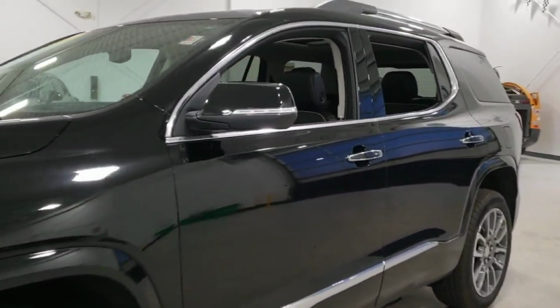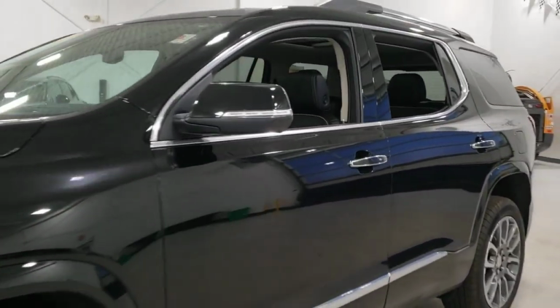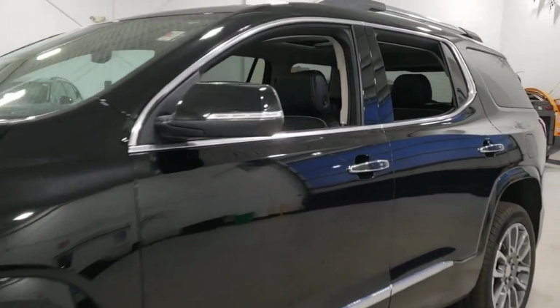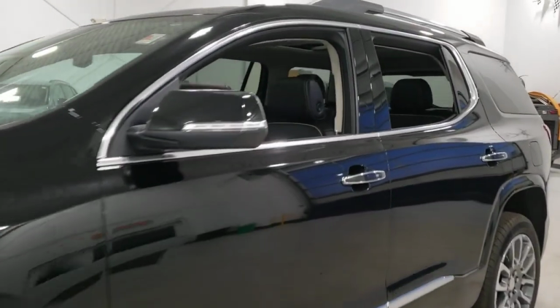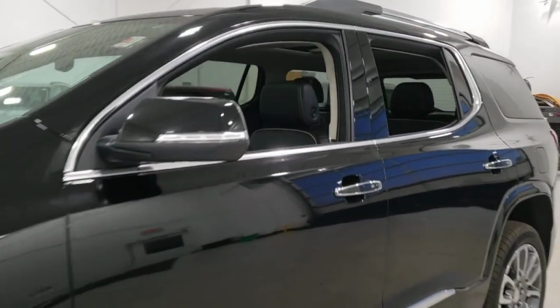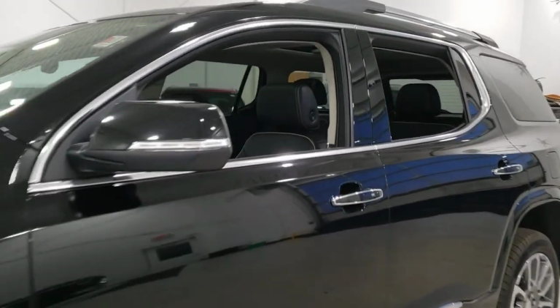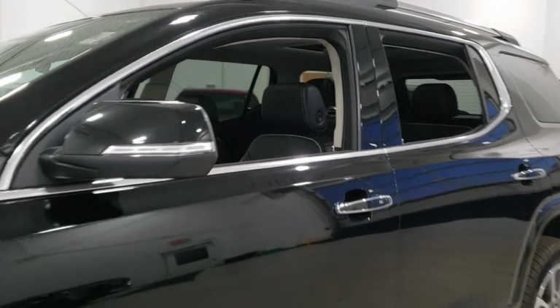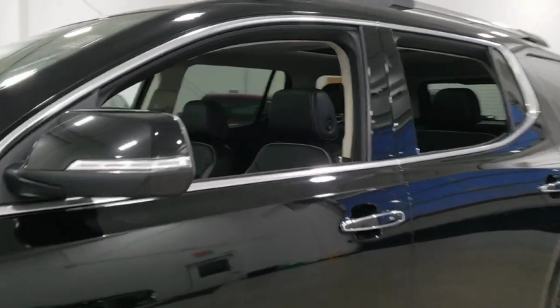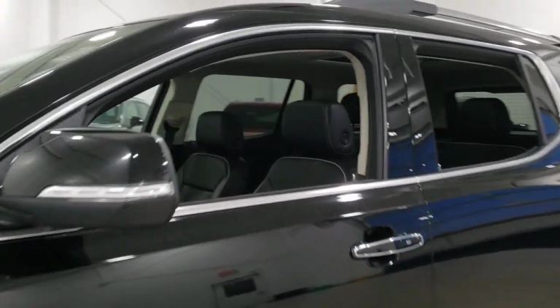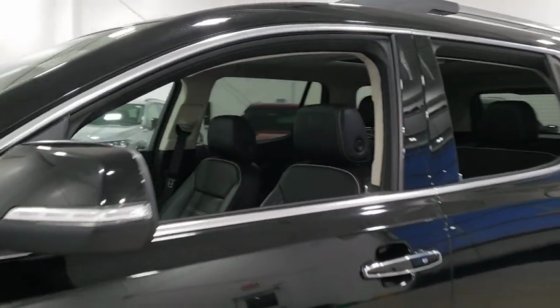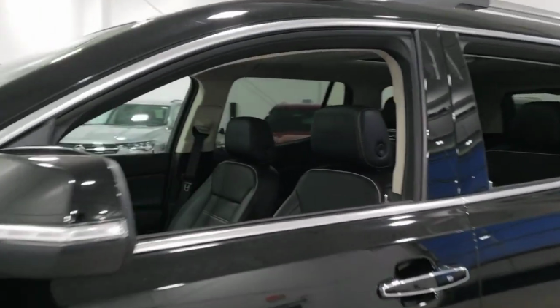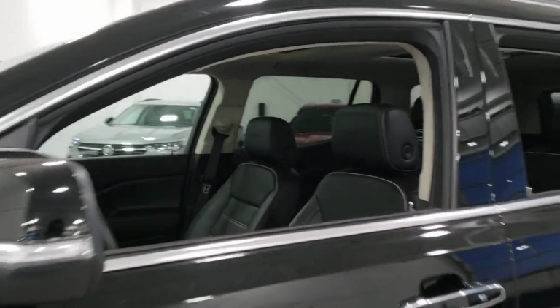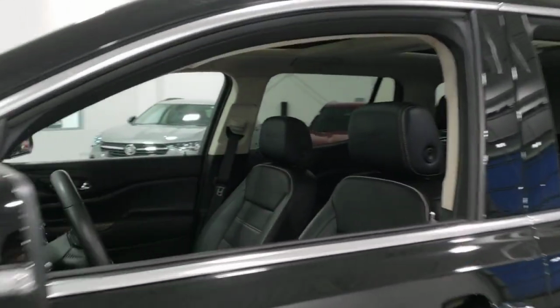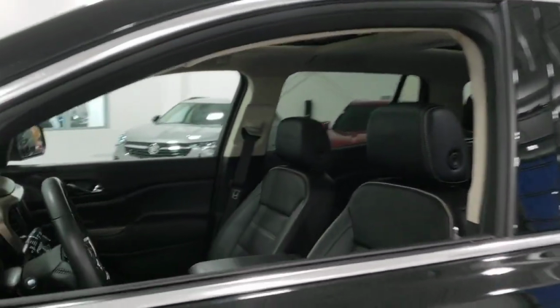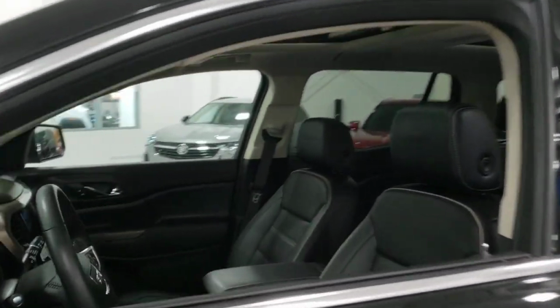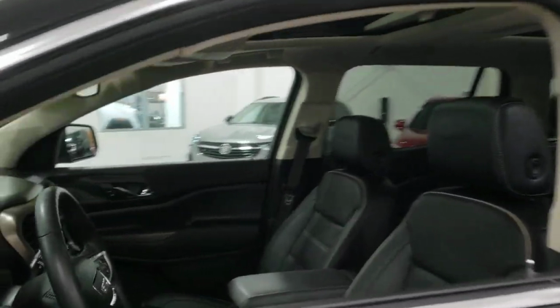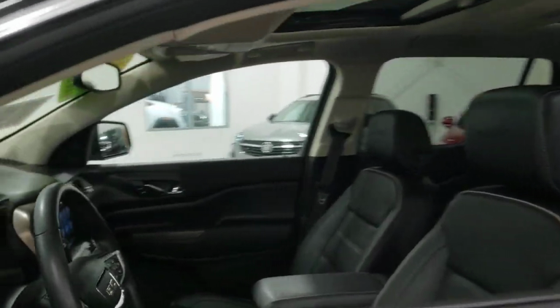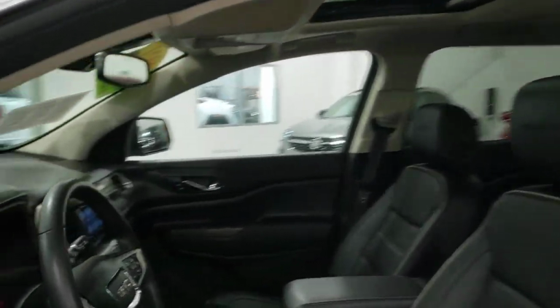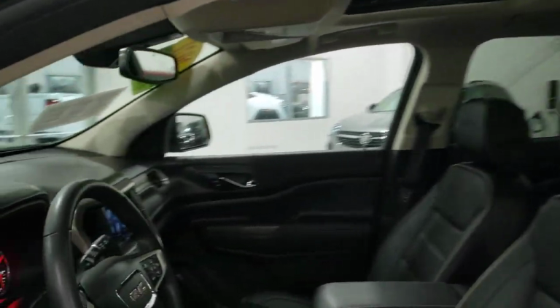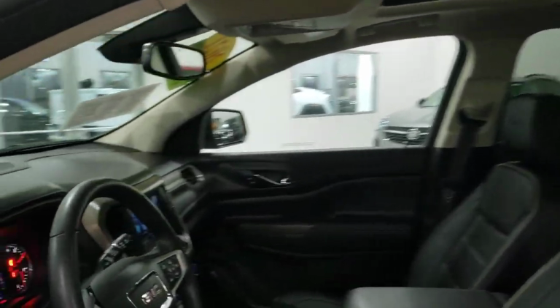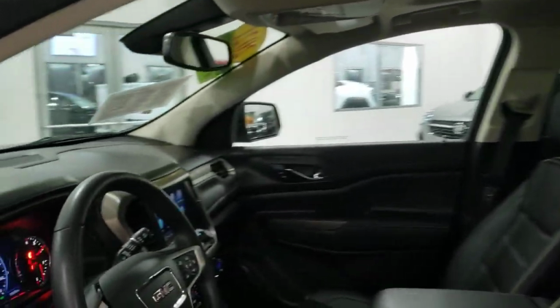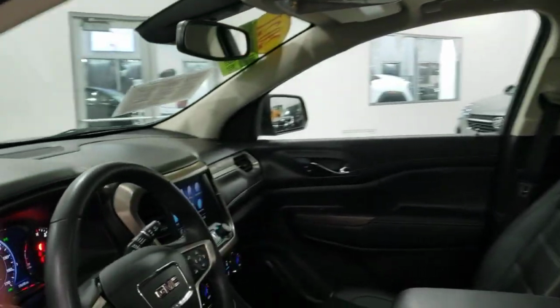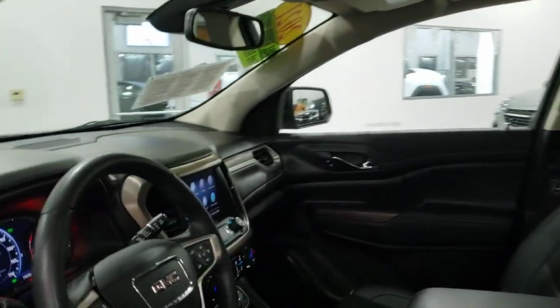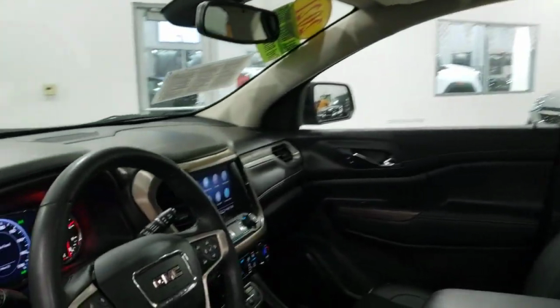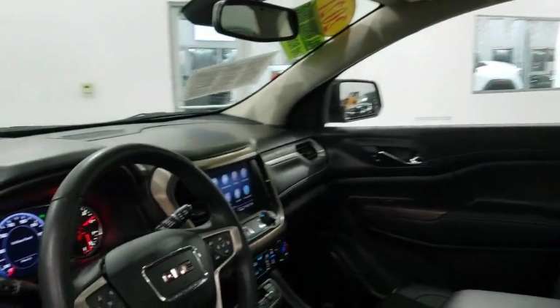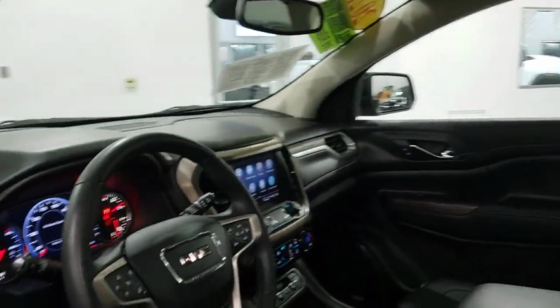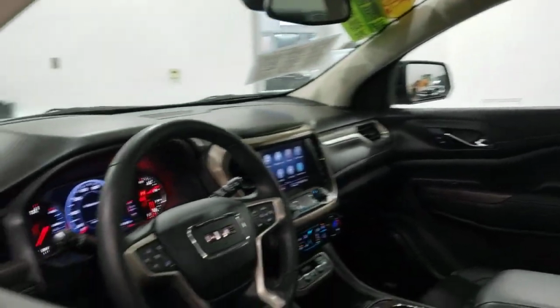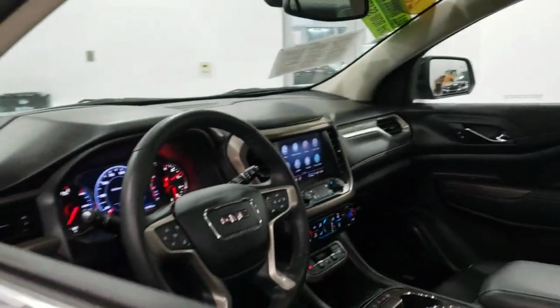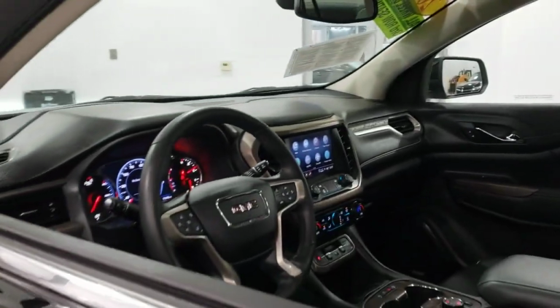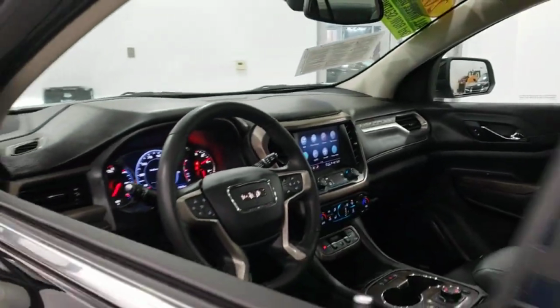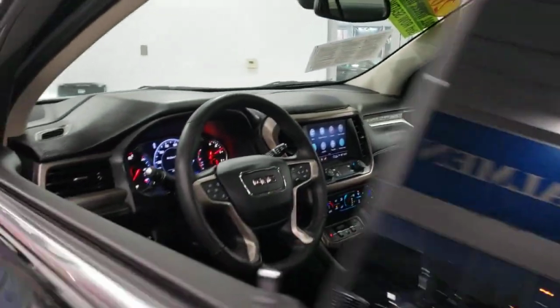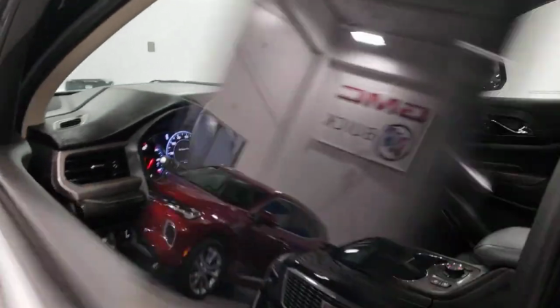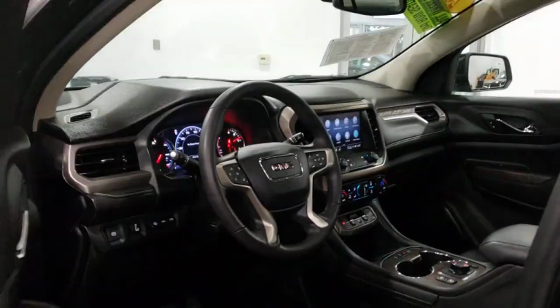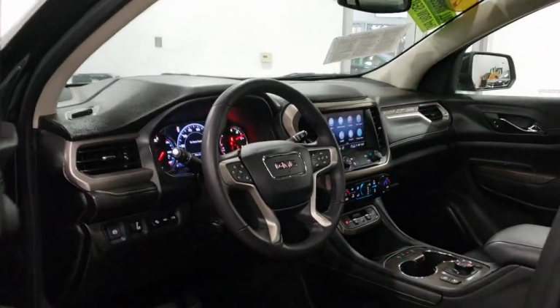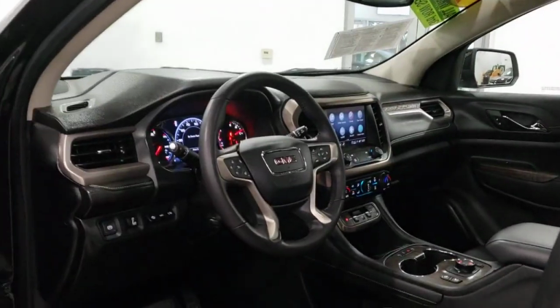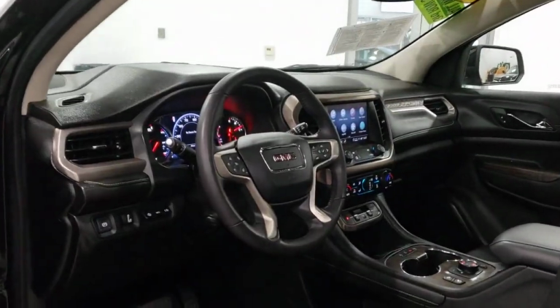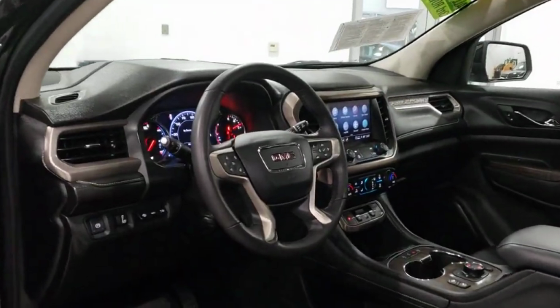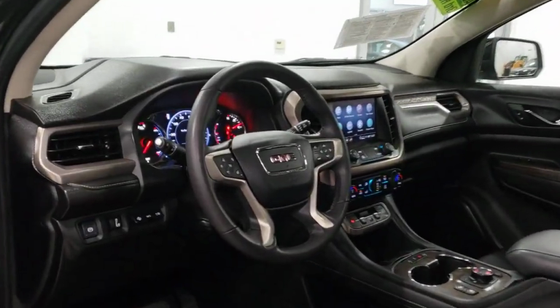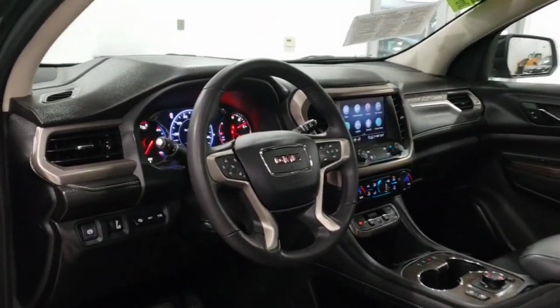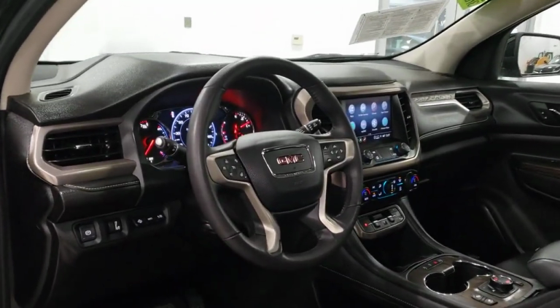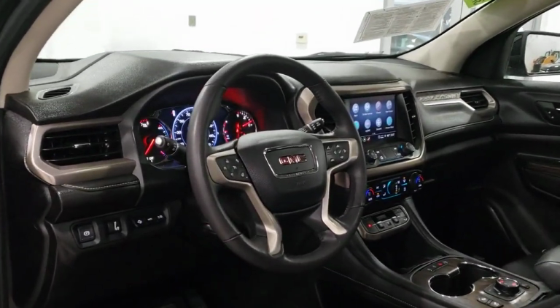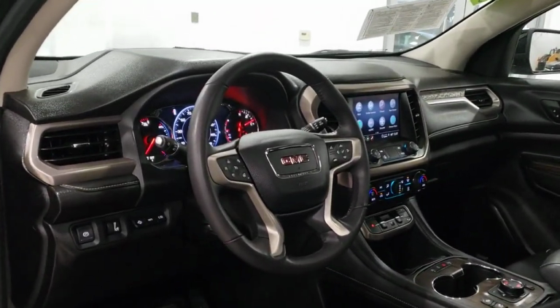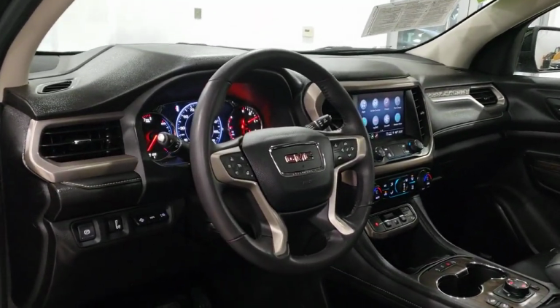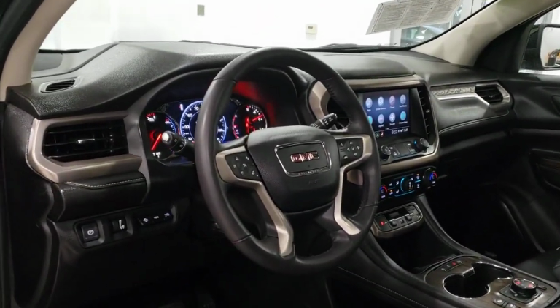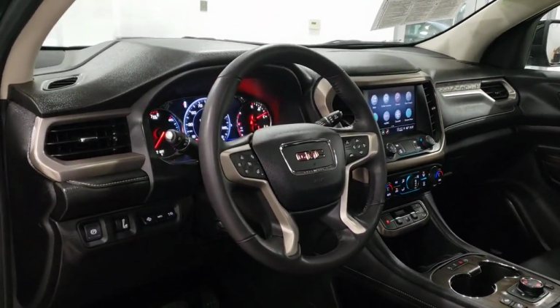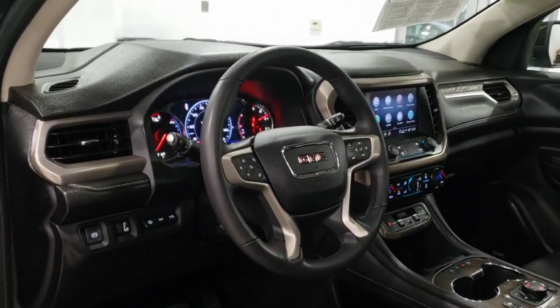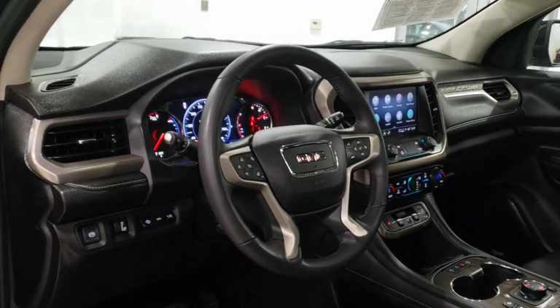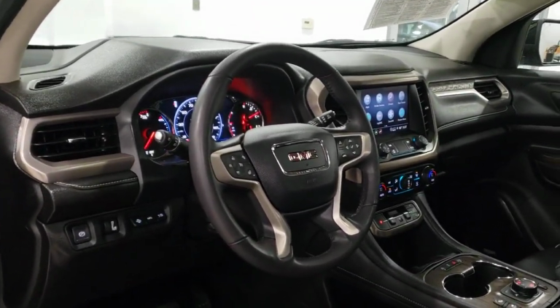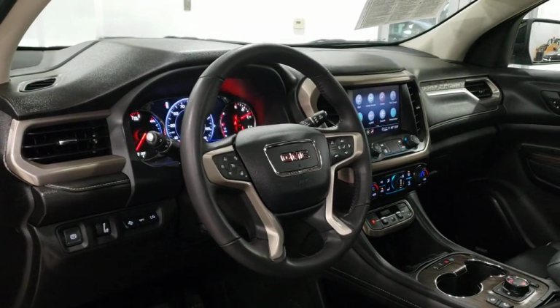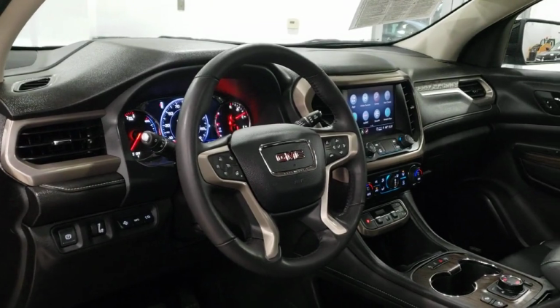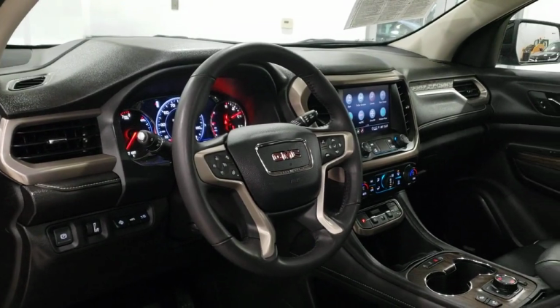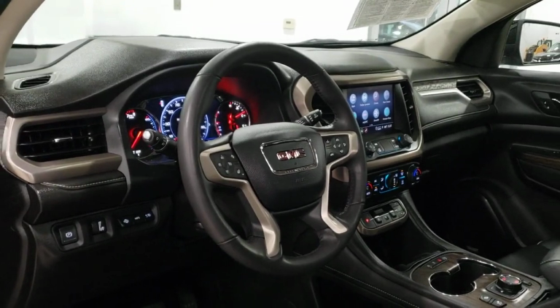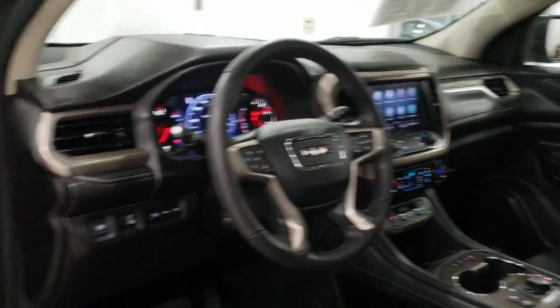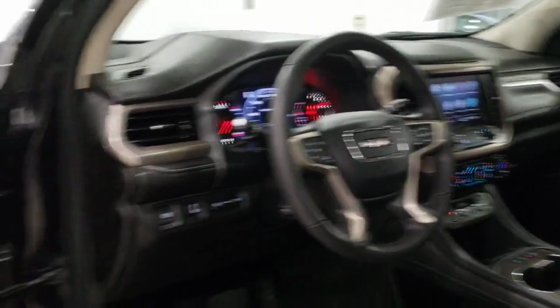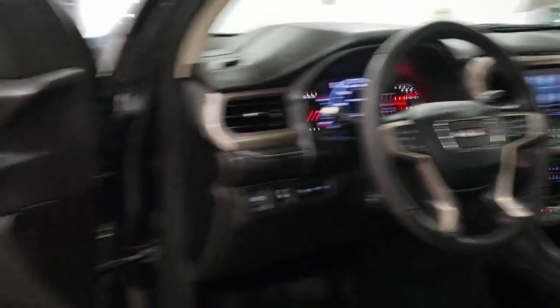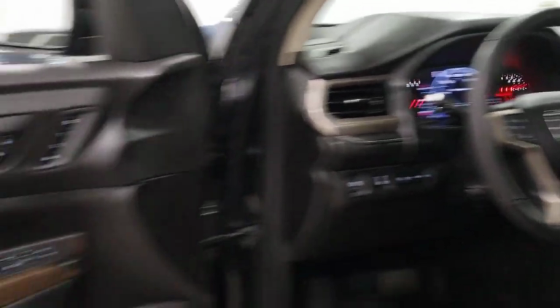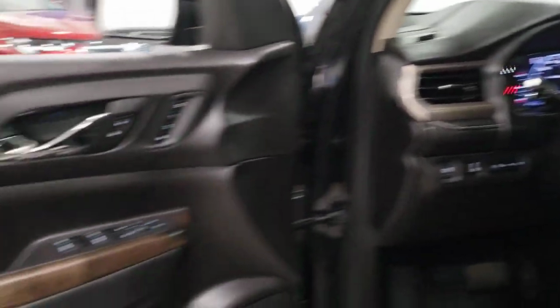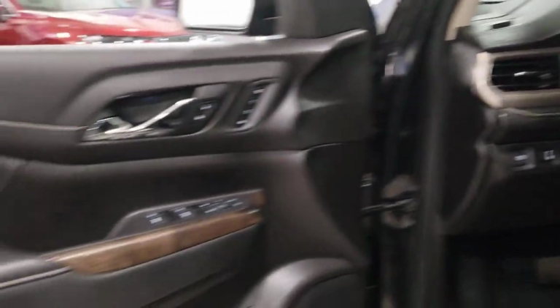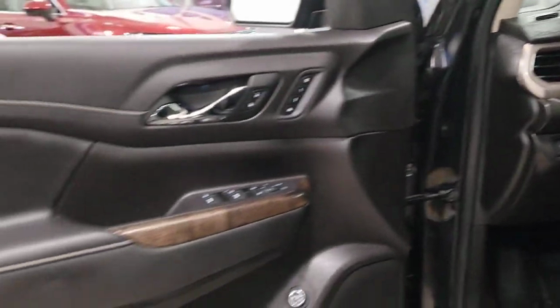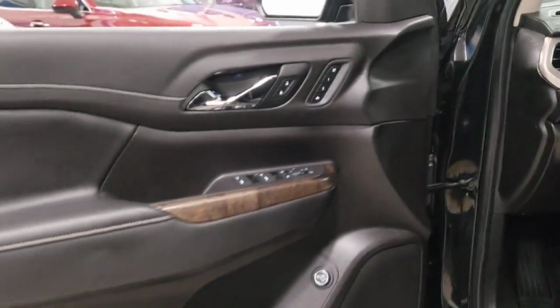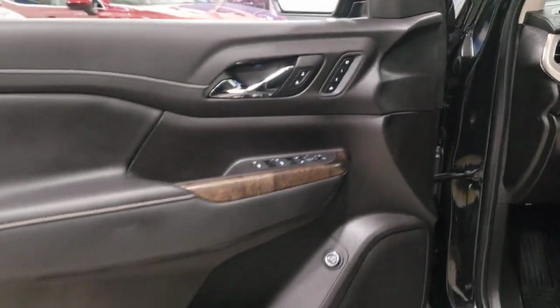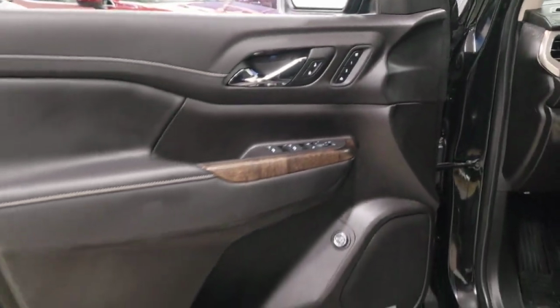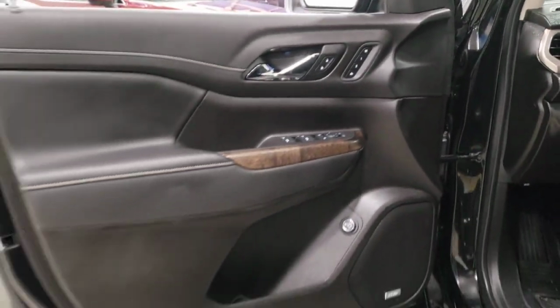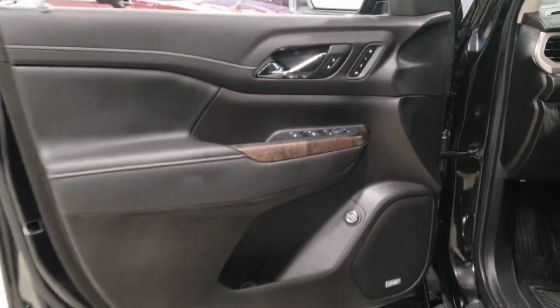Spacious, smooth riding, and loaded with desirable passenger amenities and safety features, this family-focused vehicle has your back.